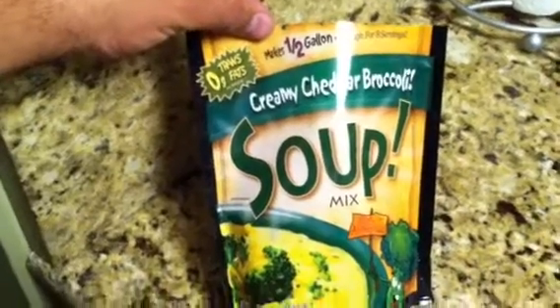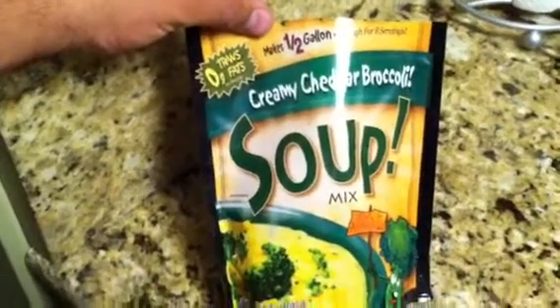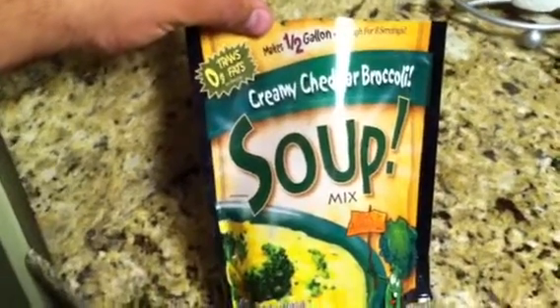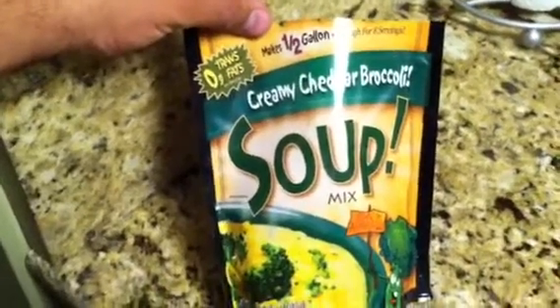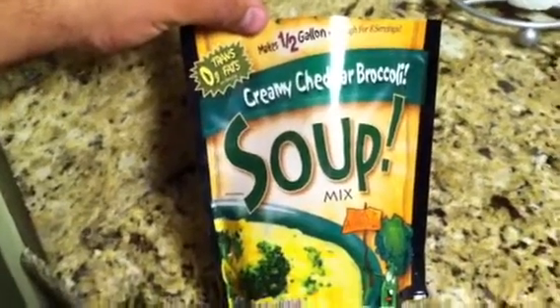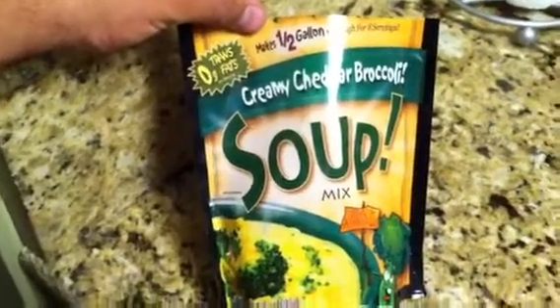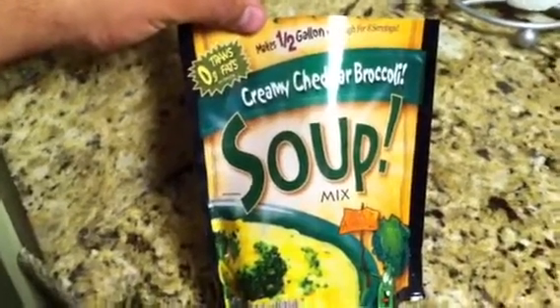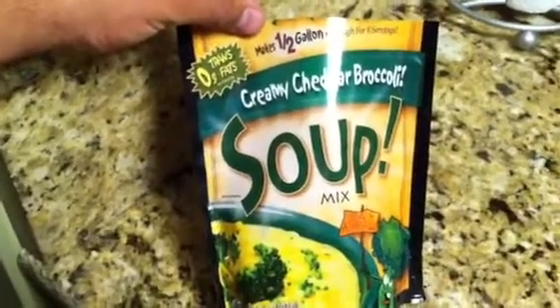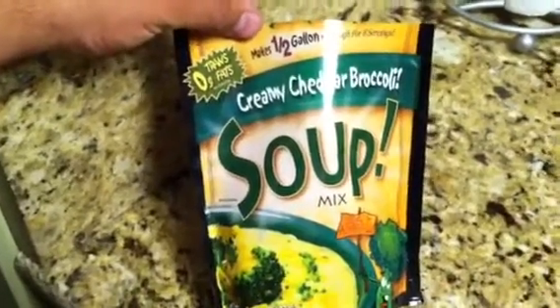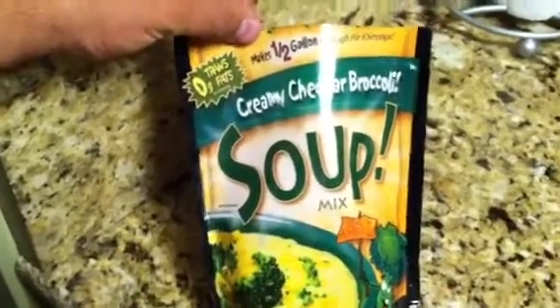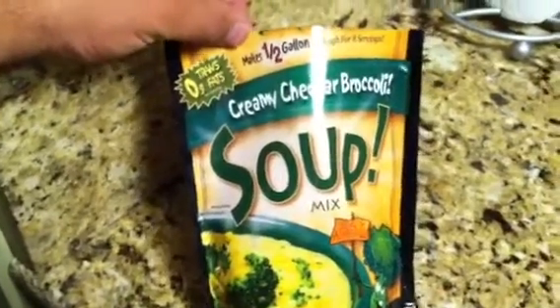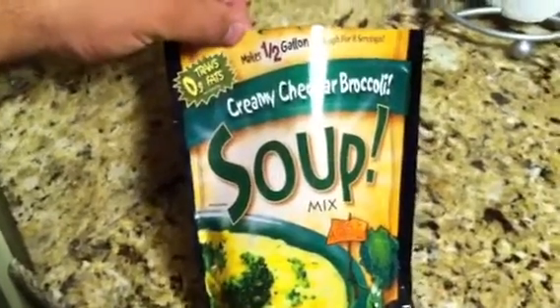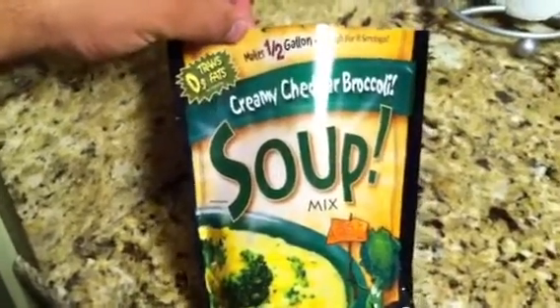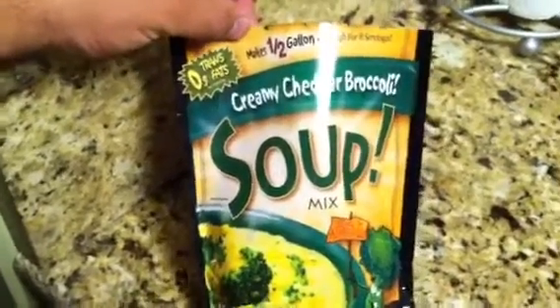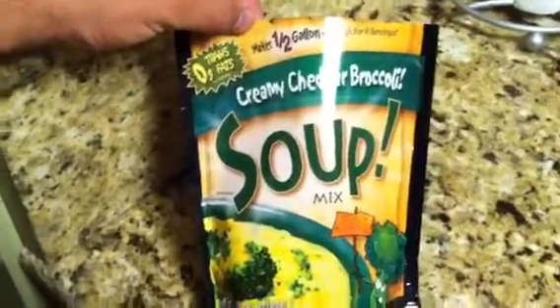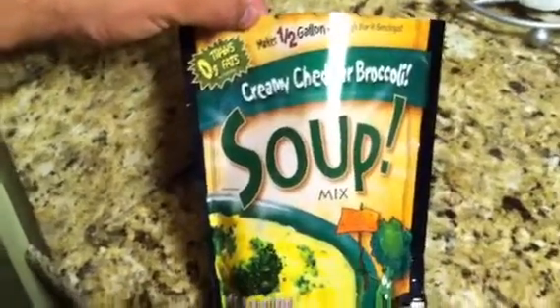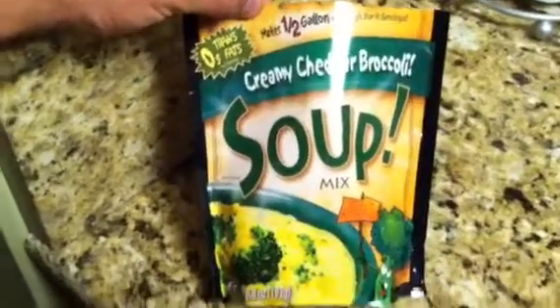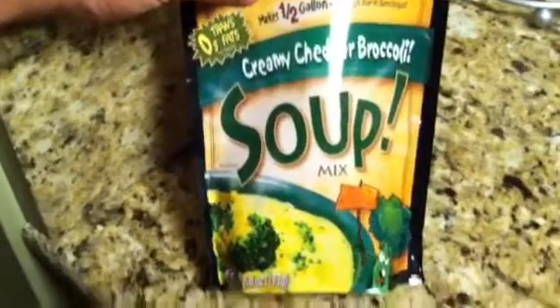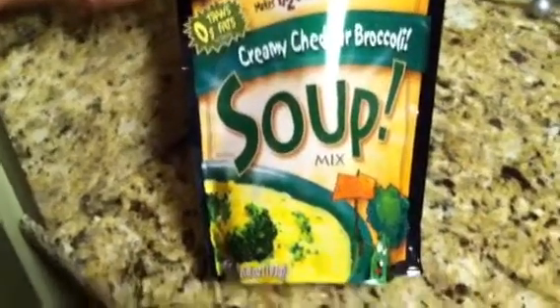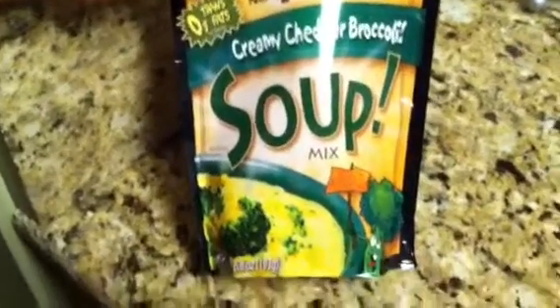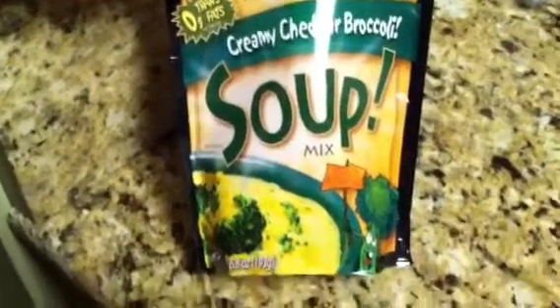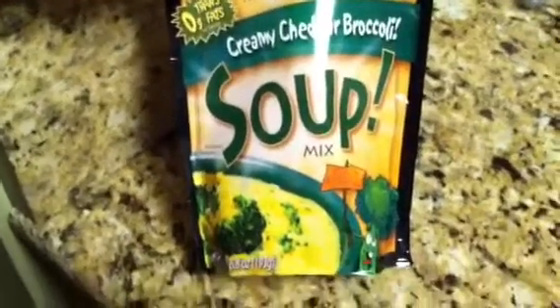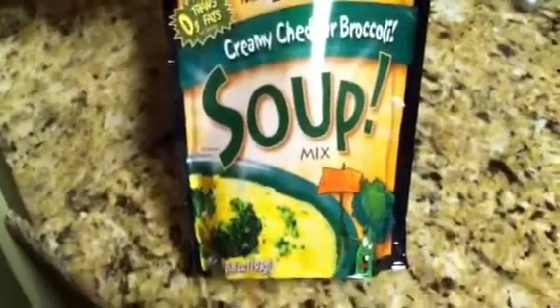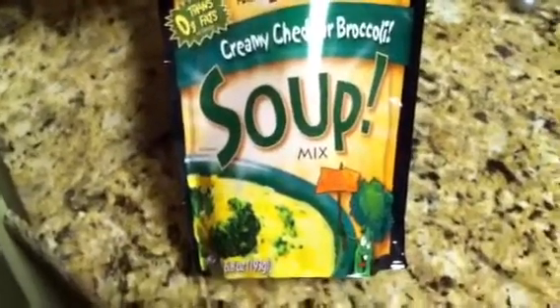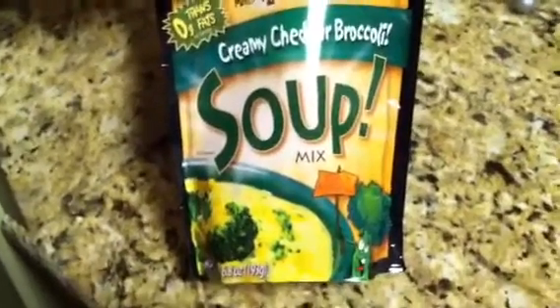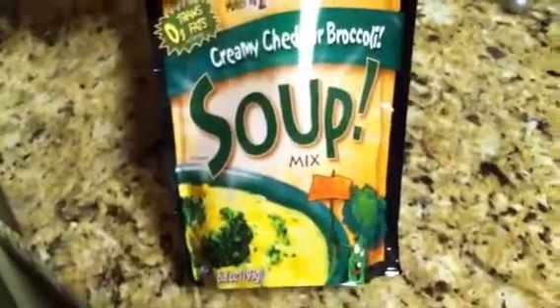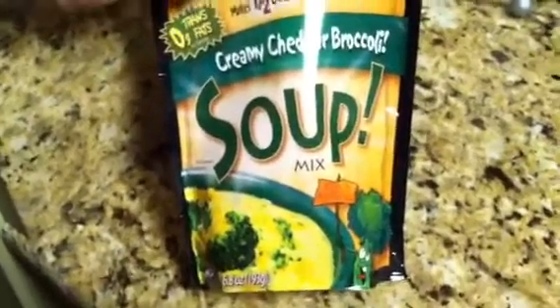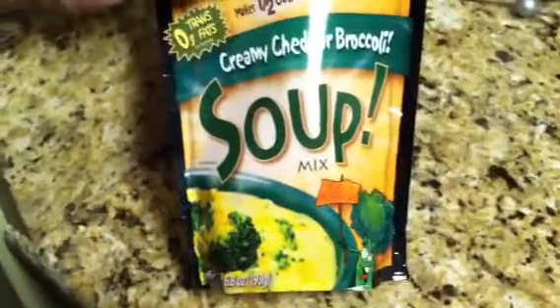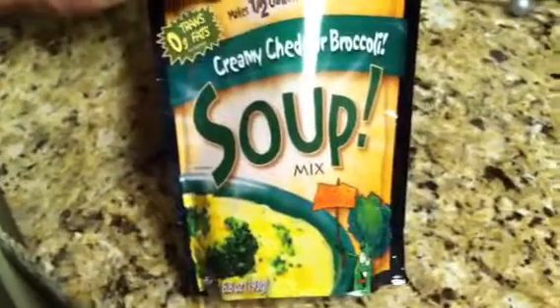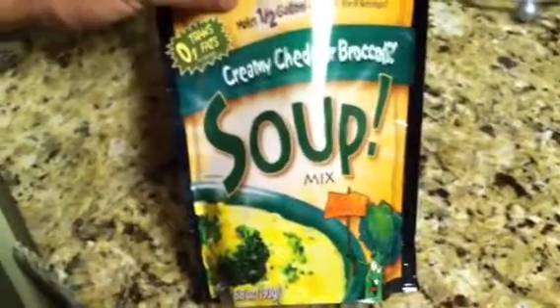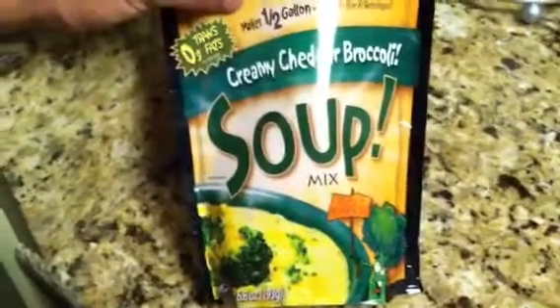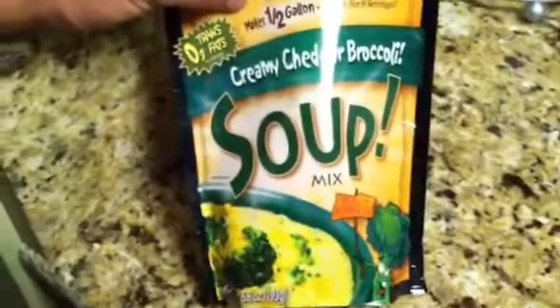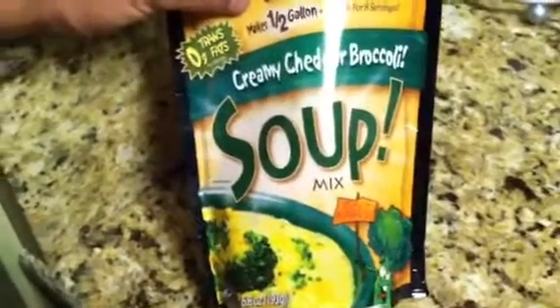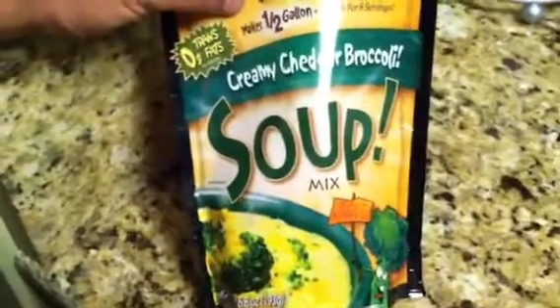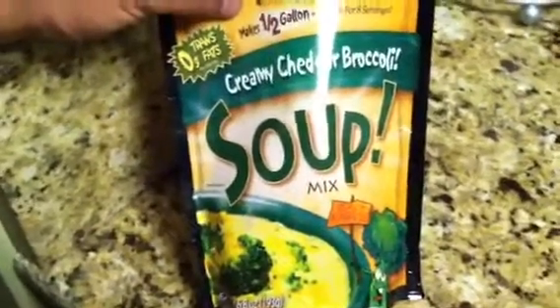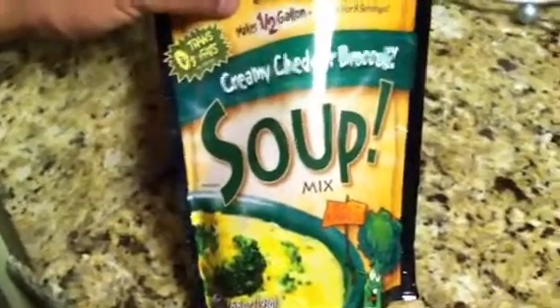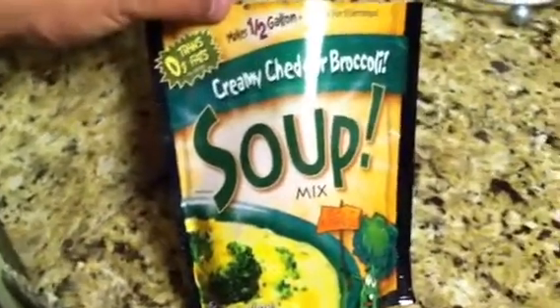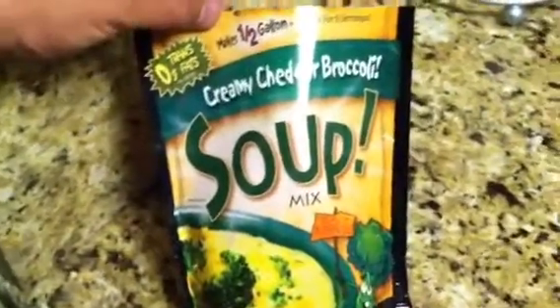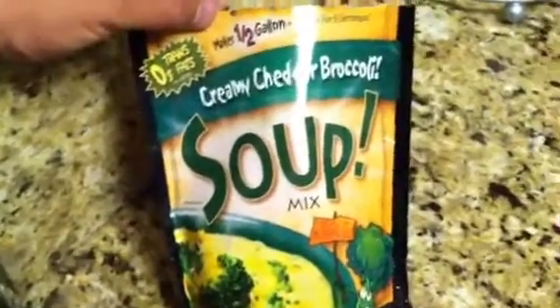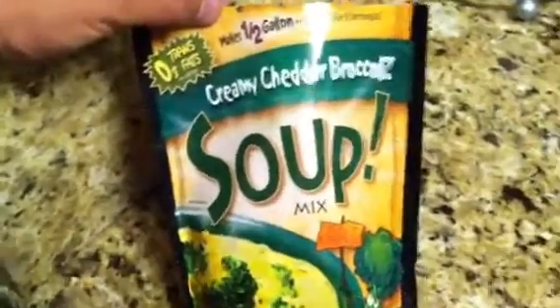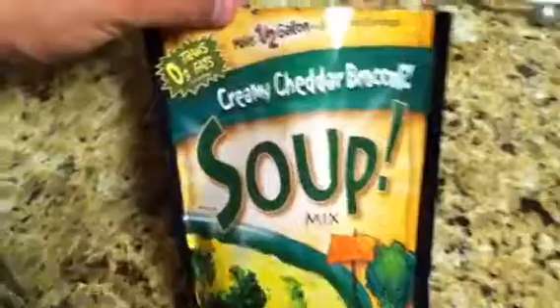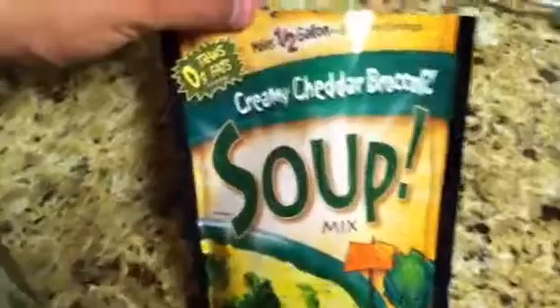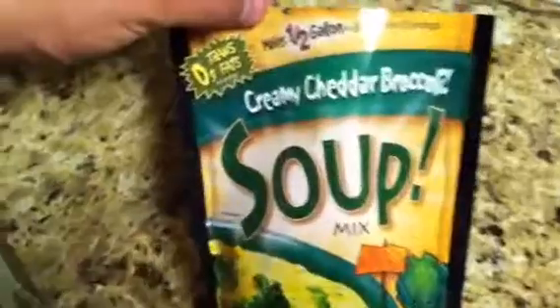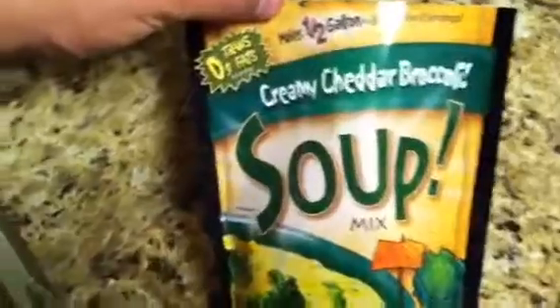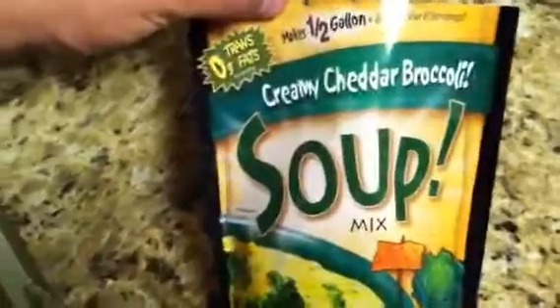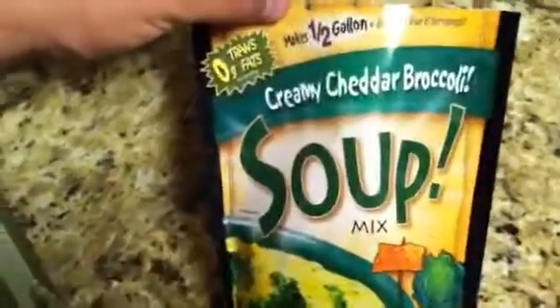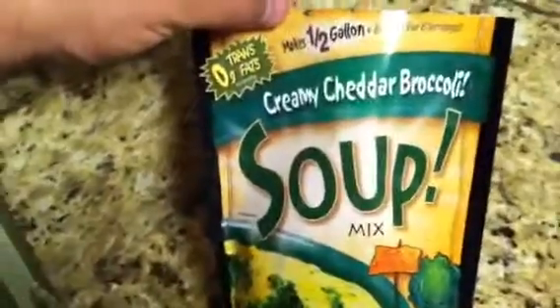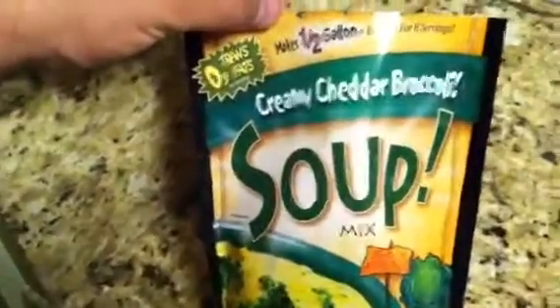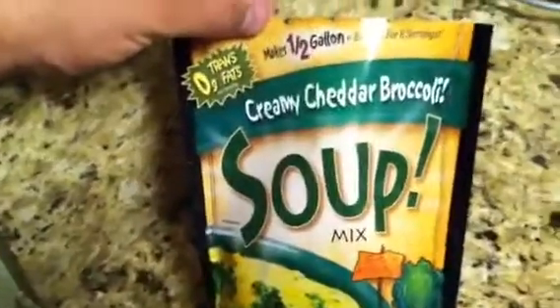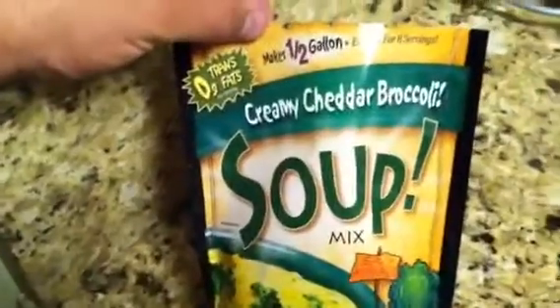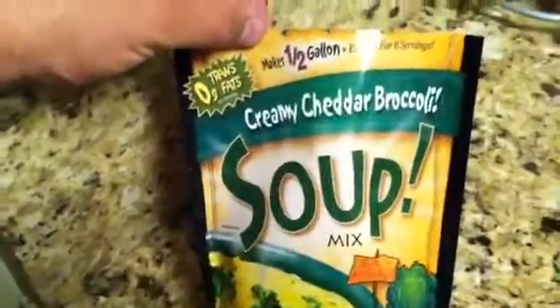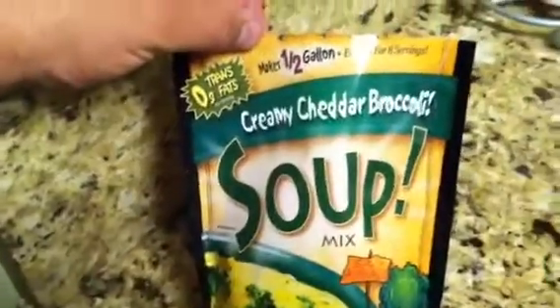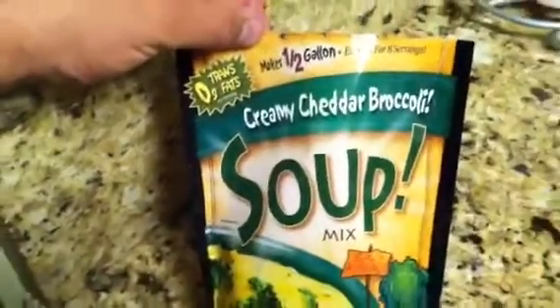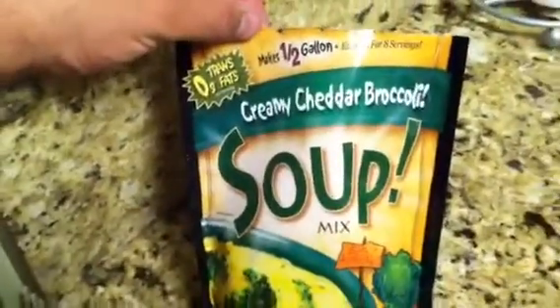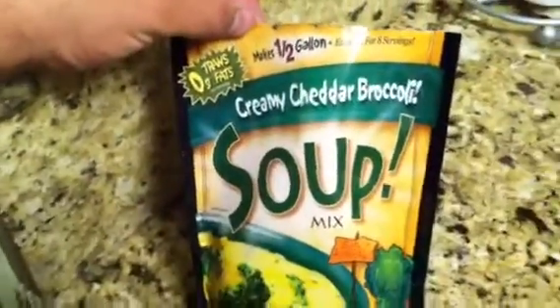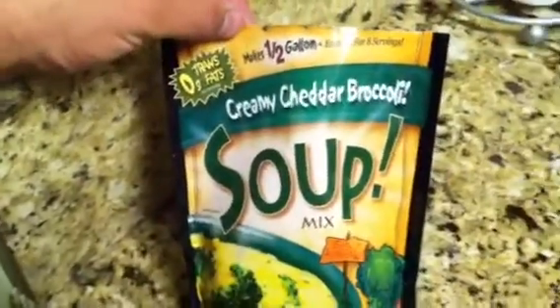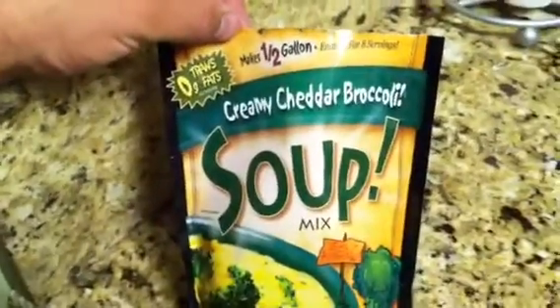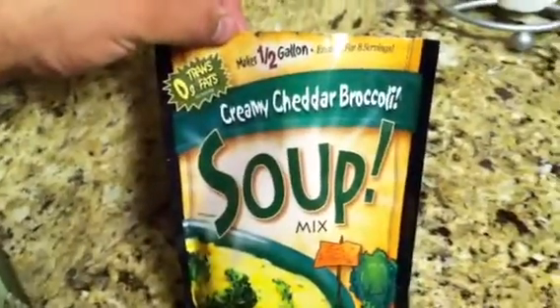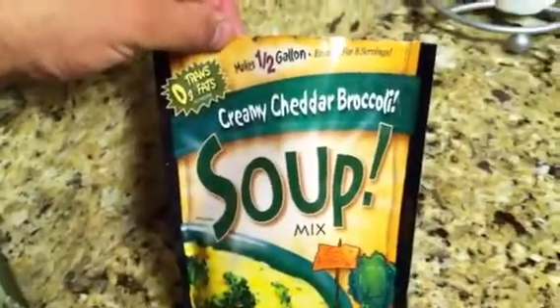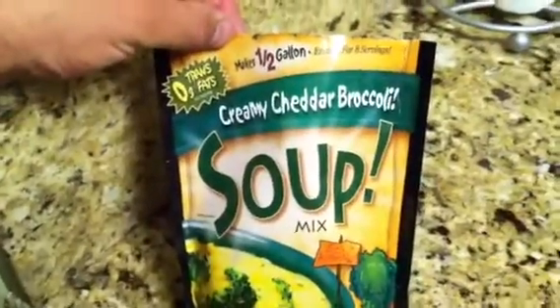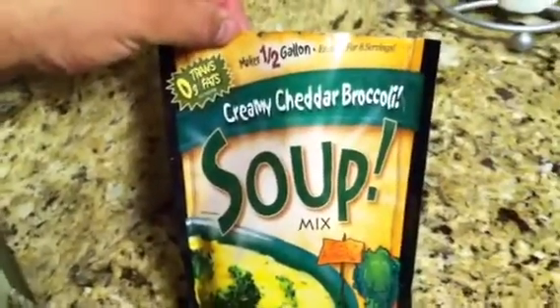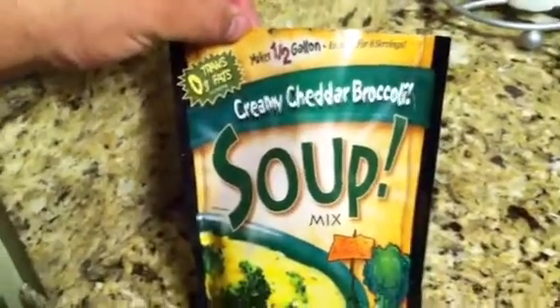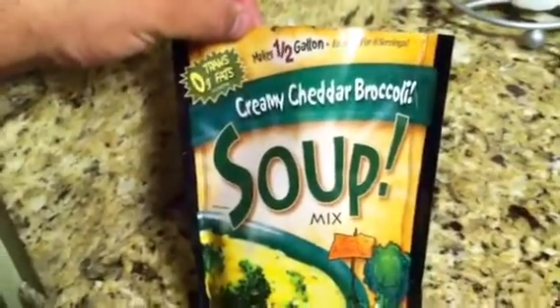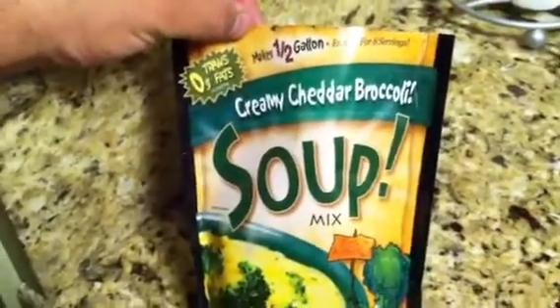All right, so if you haven't tried these yet, you need to. We got this at Walmart, and they're really quite good.